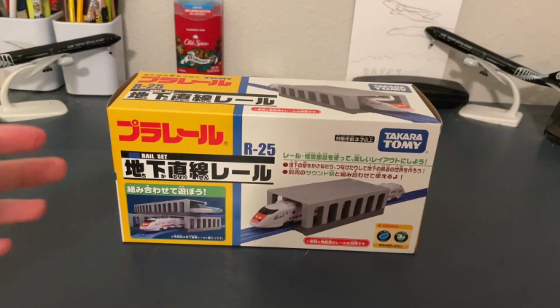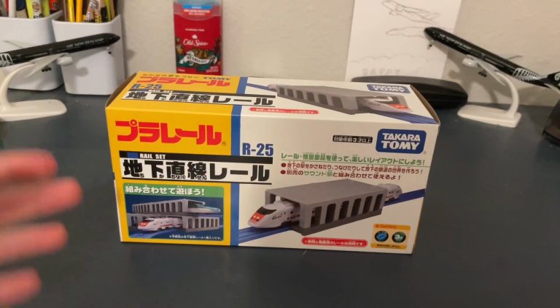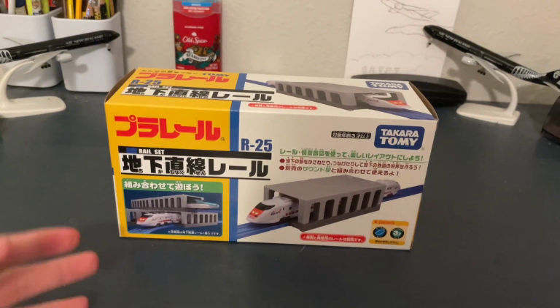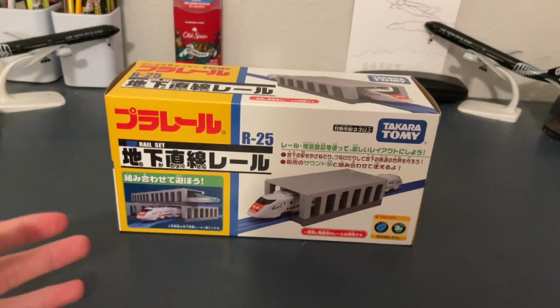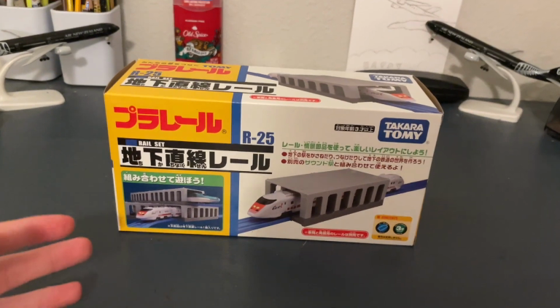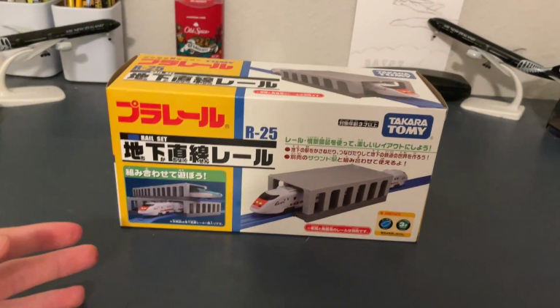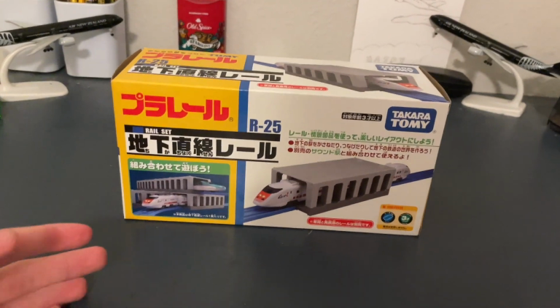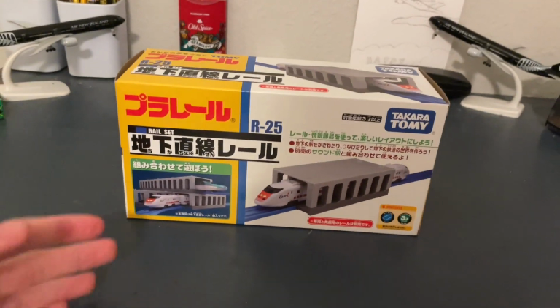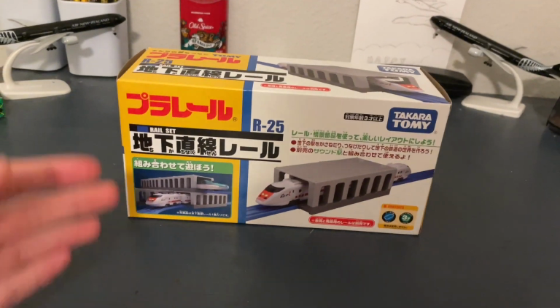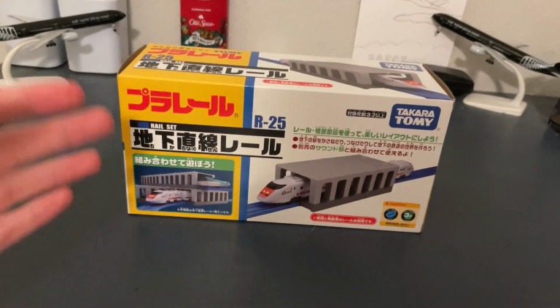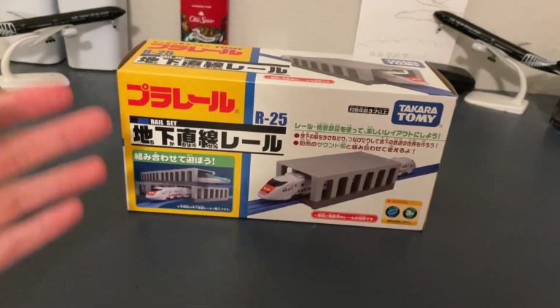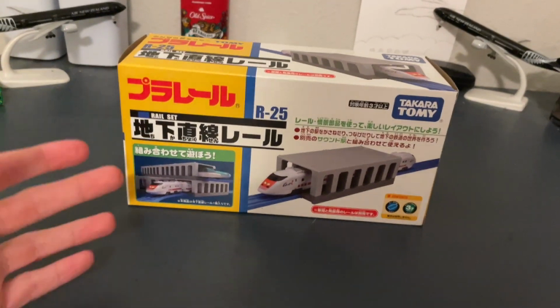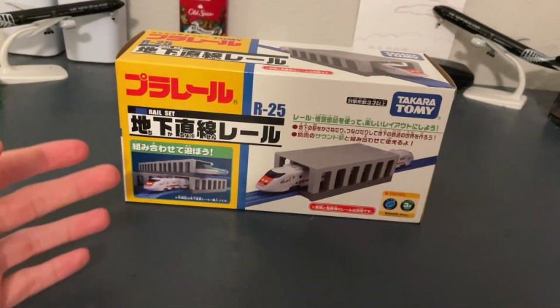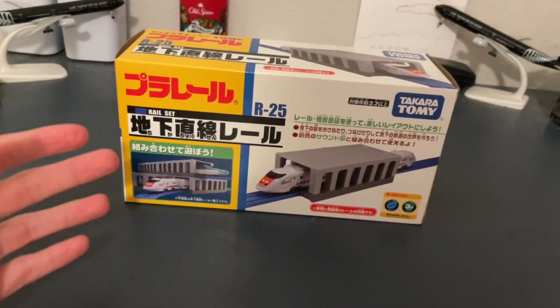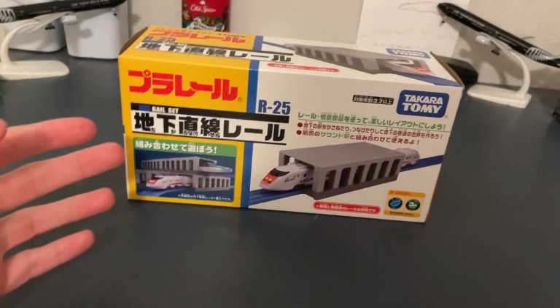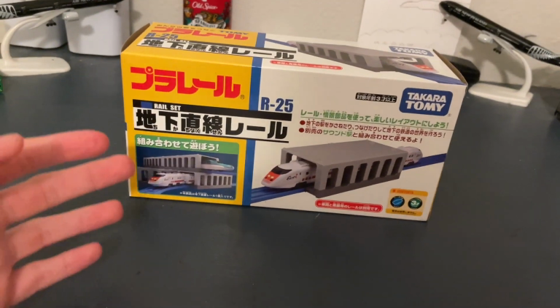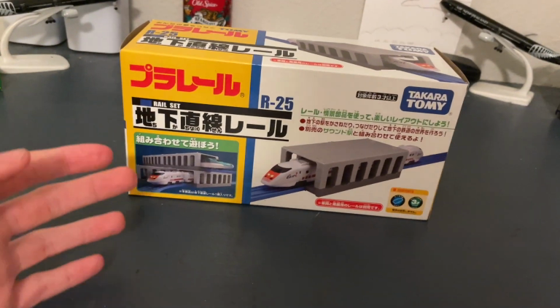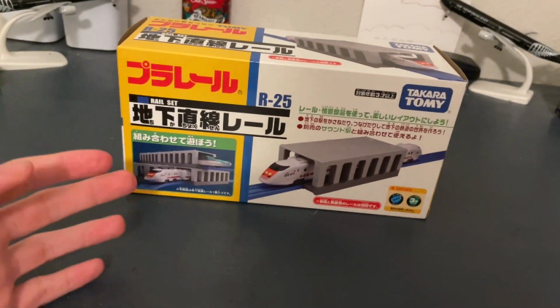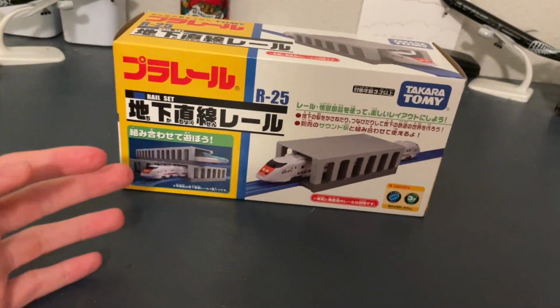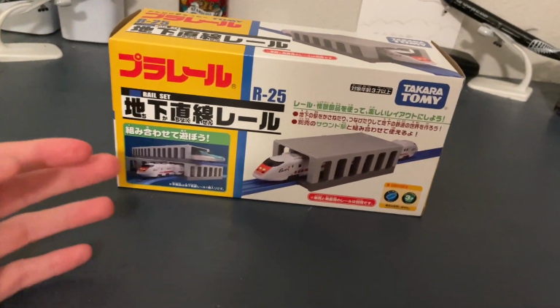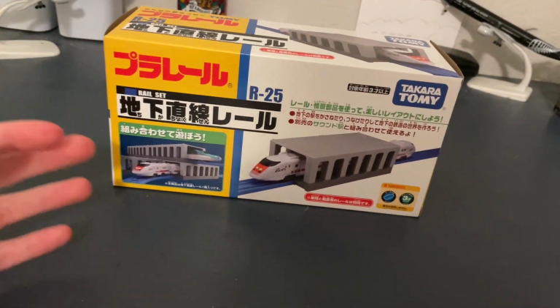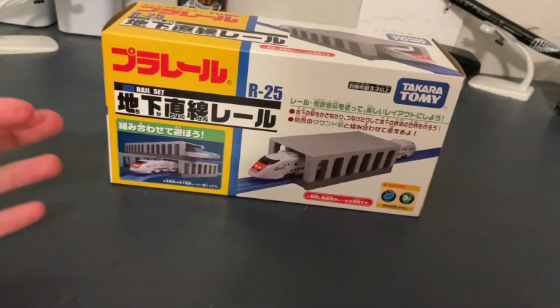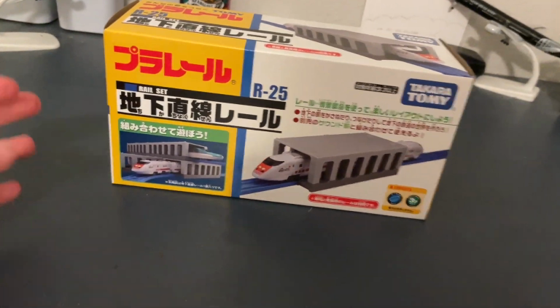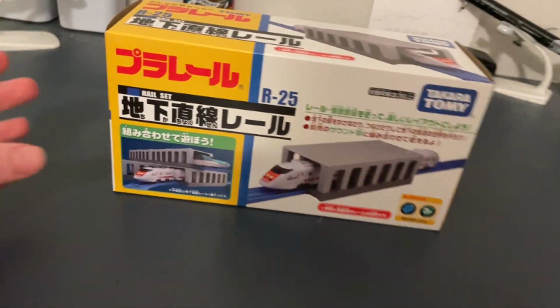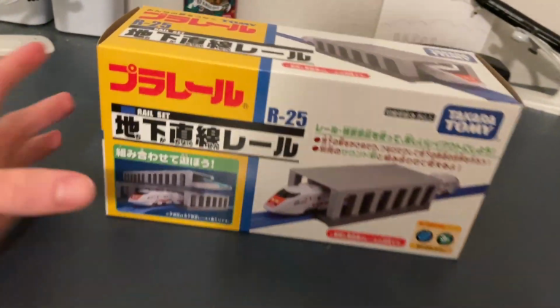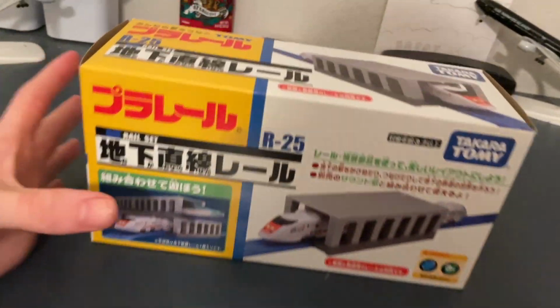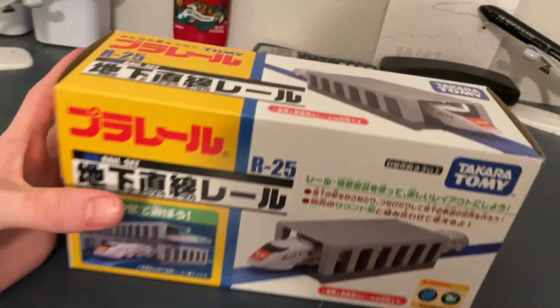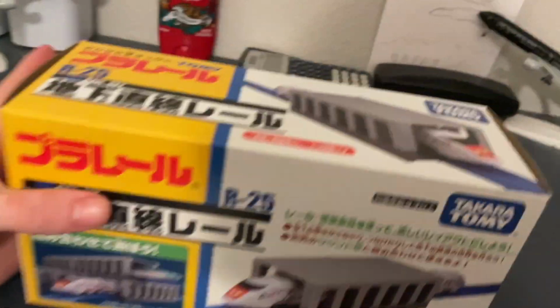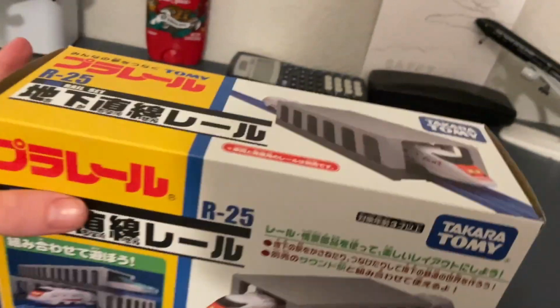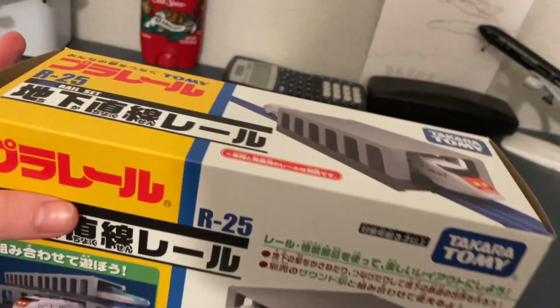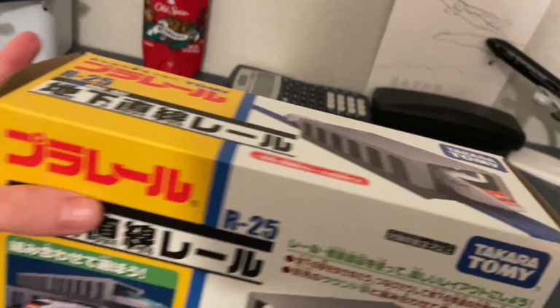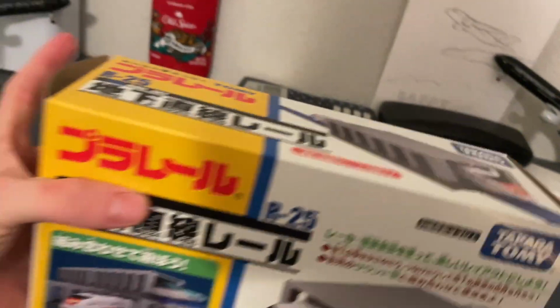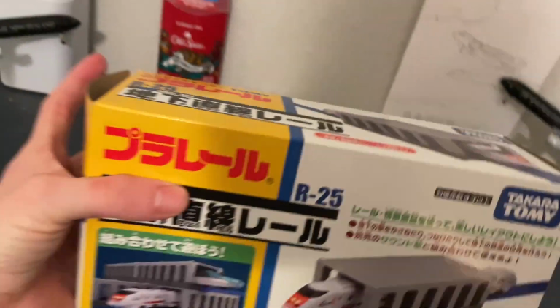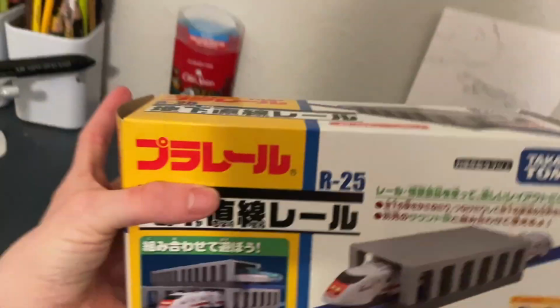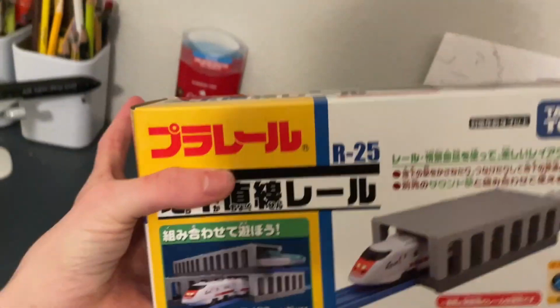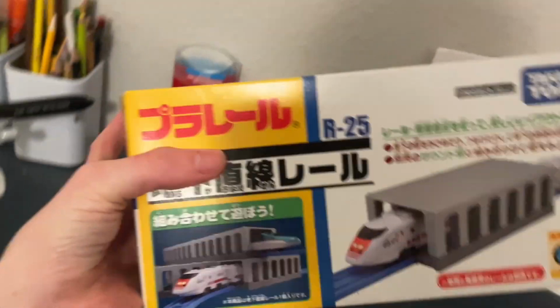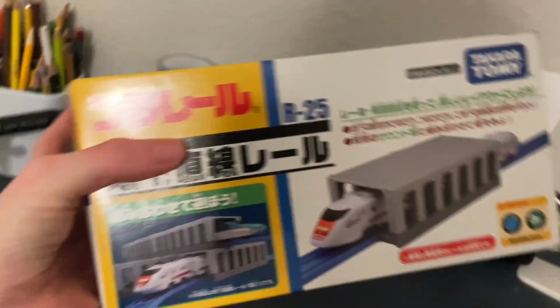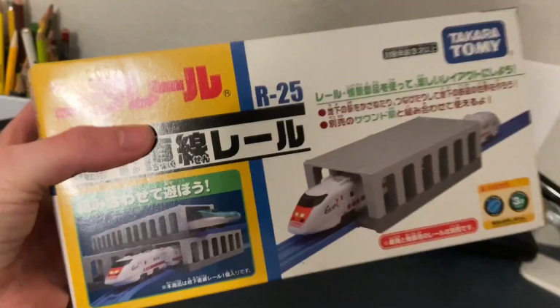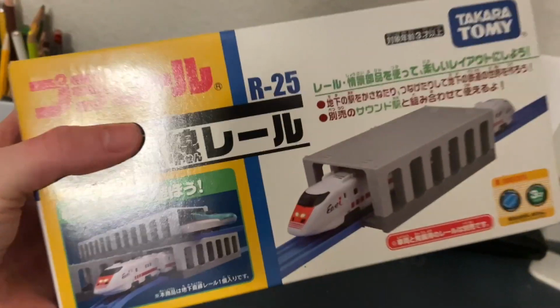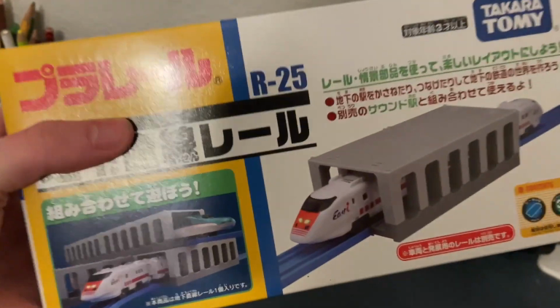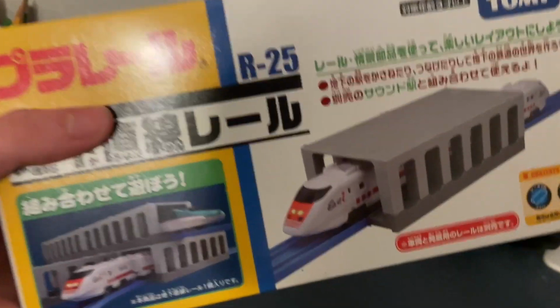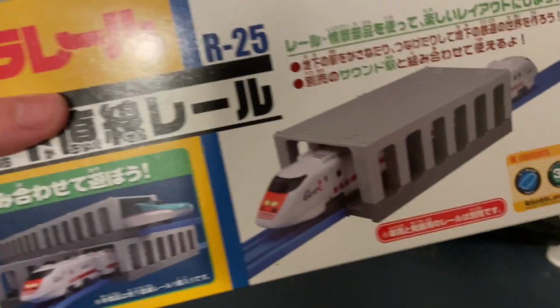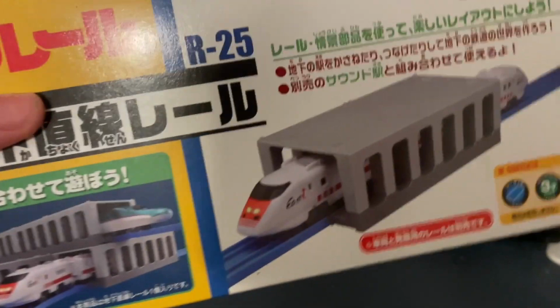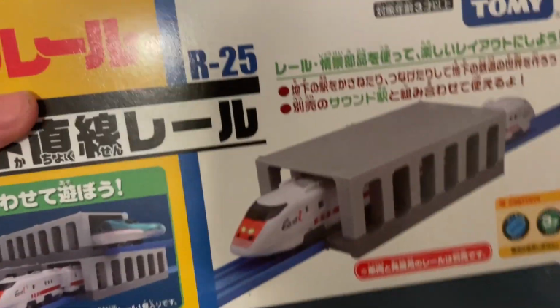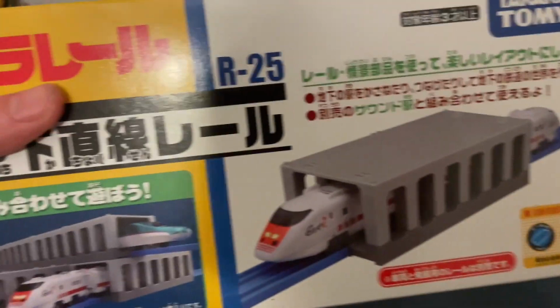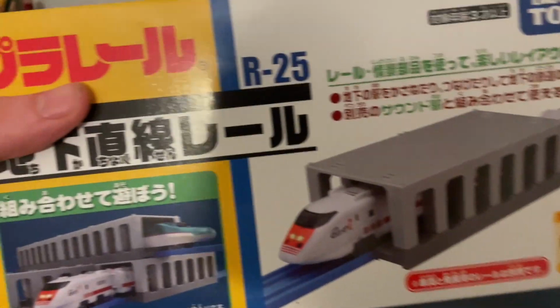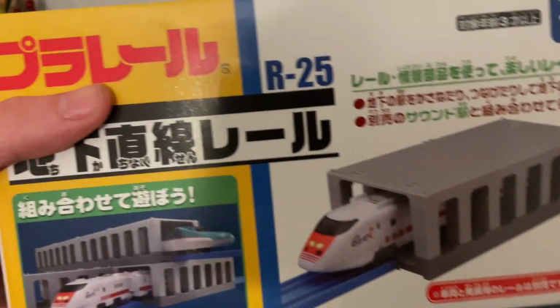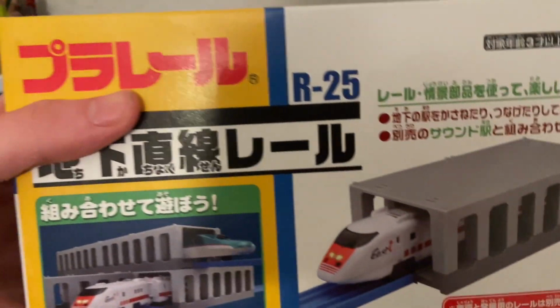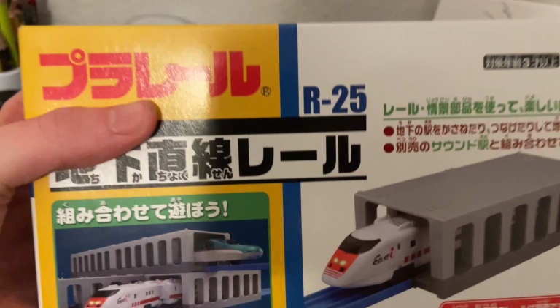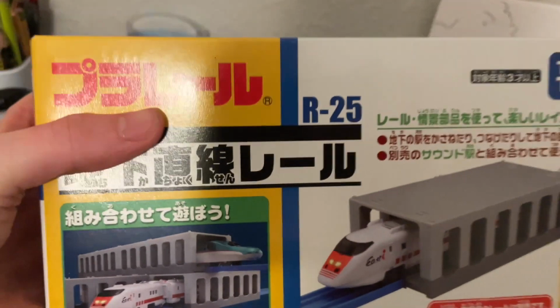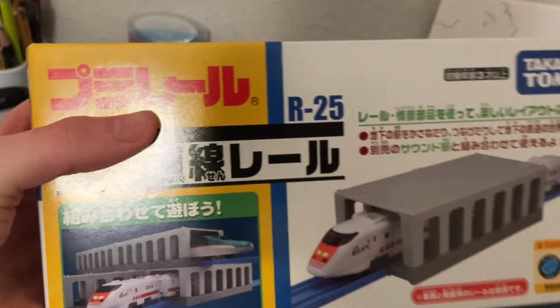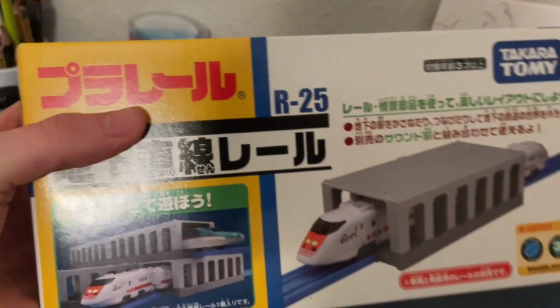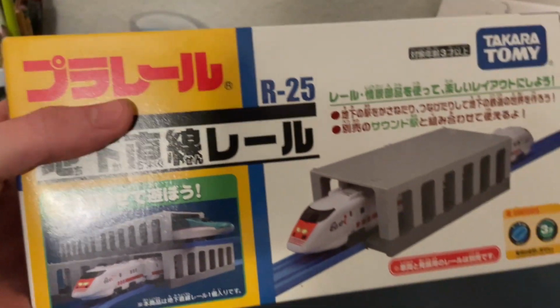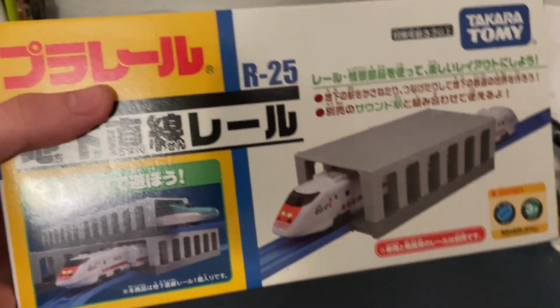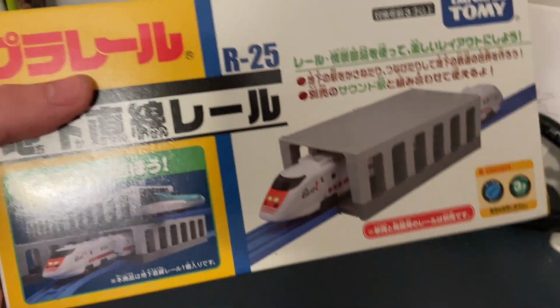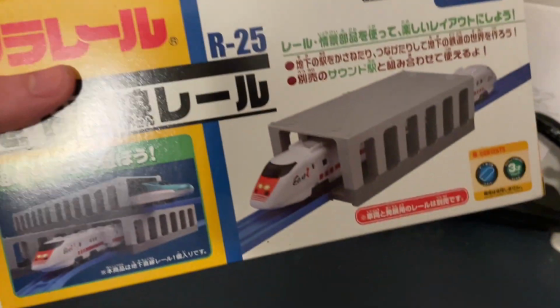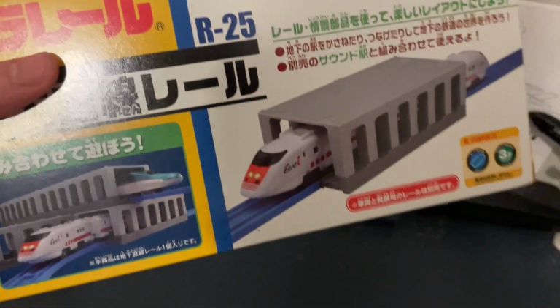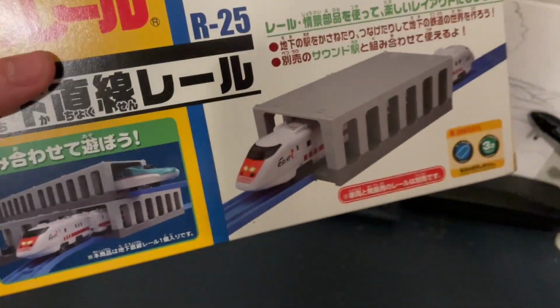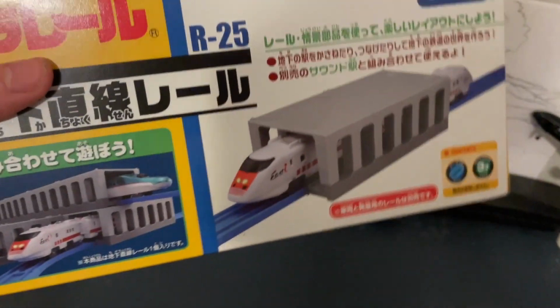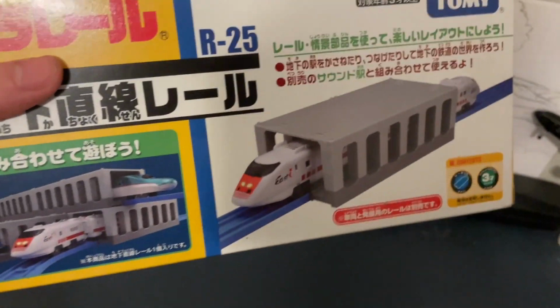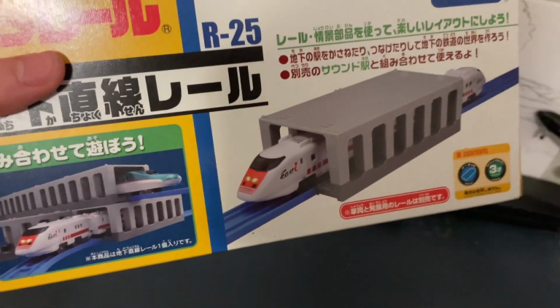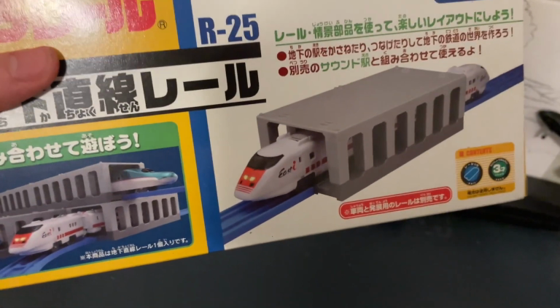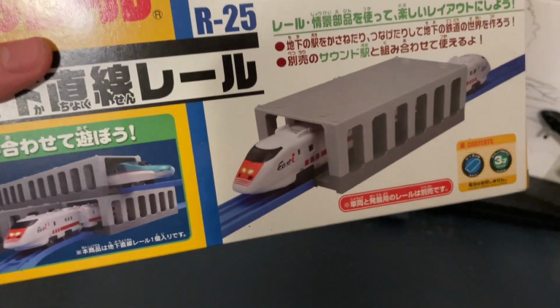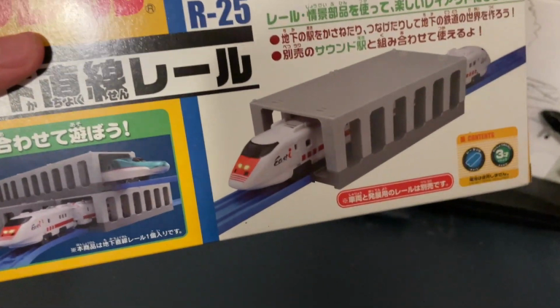What's up everybody, TamikaGuyUSA here, and today we're going to be reviewing the Playrail R25 tunnel piece.